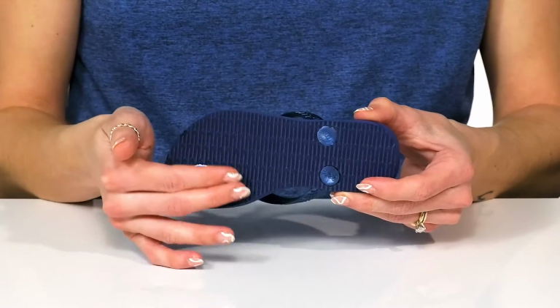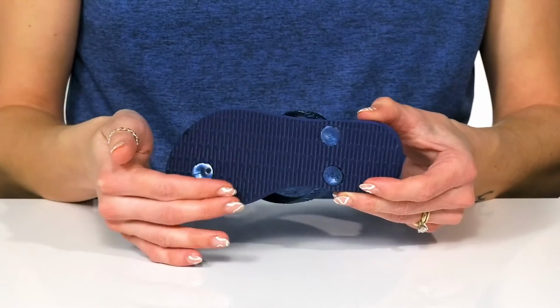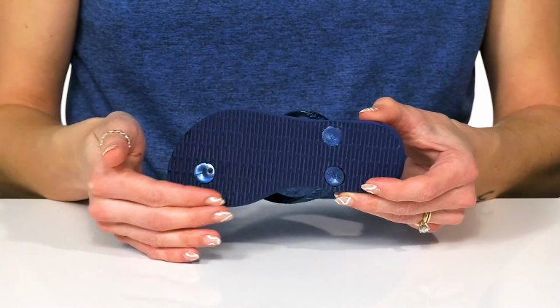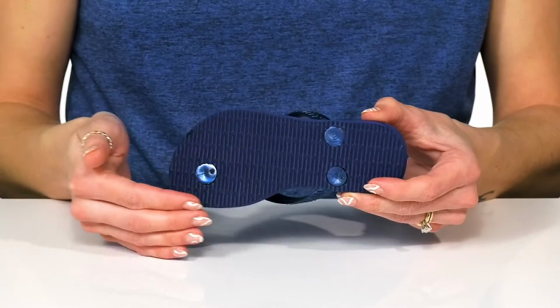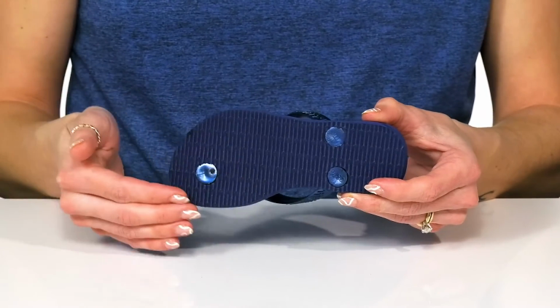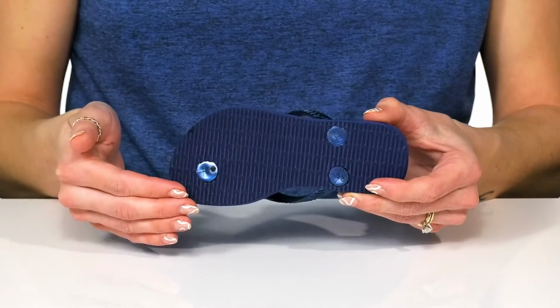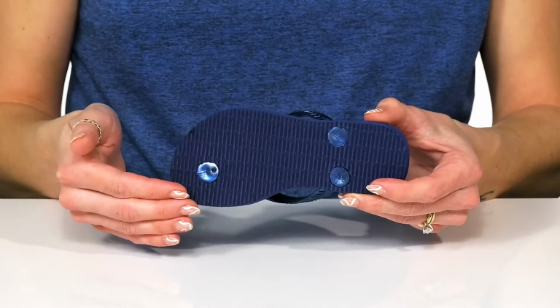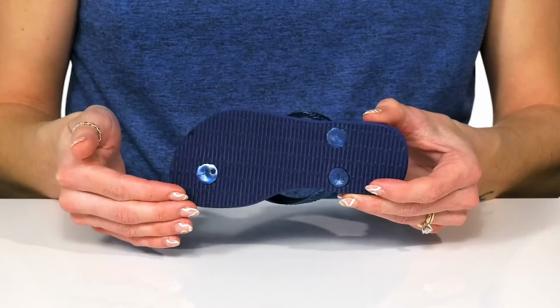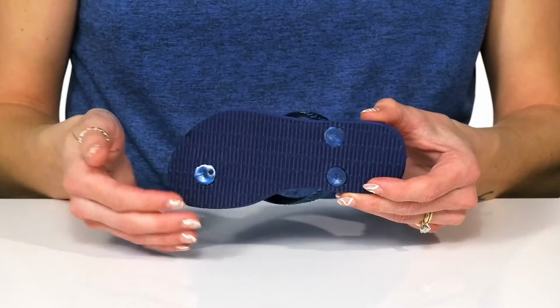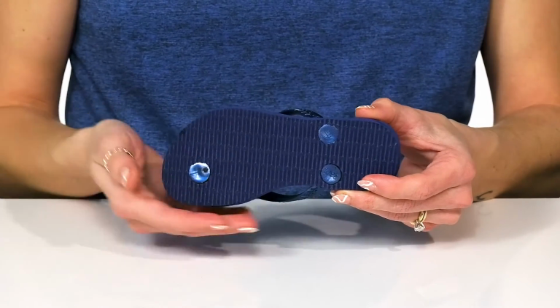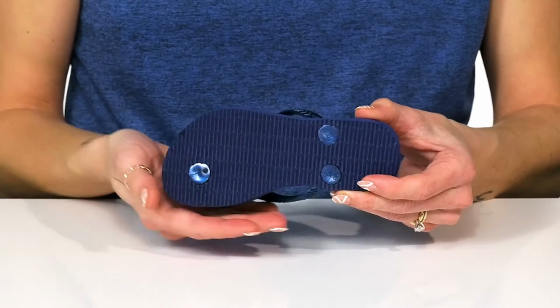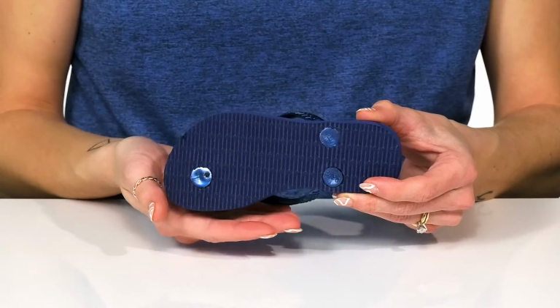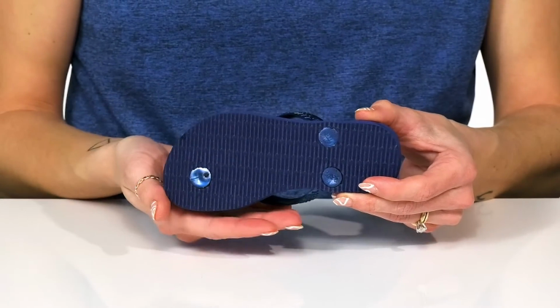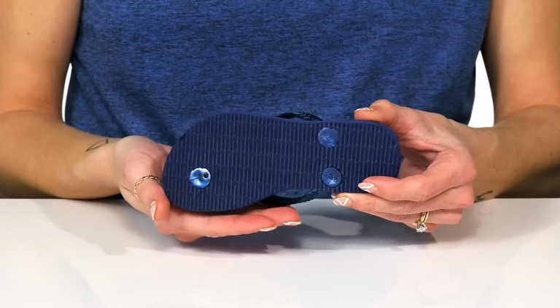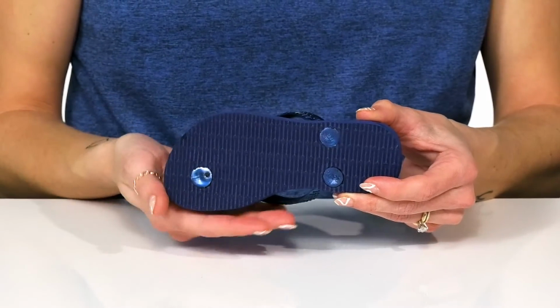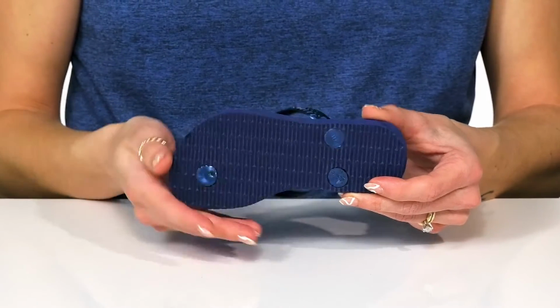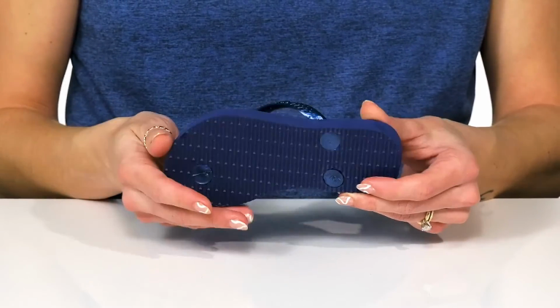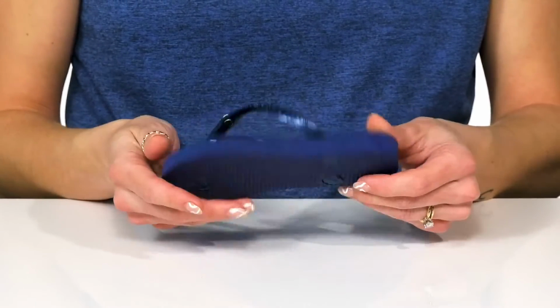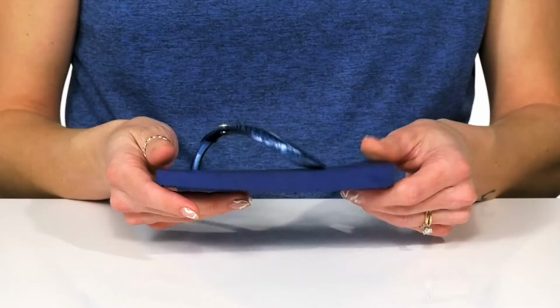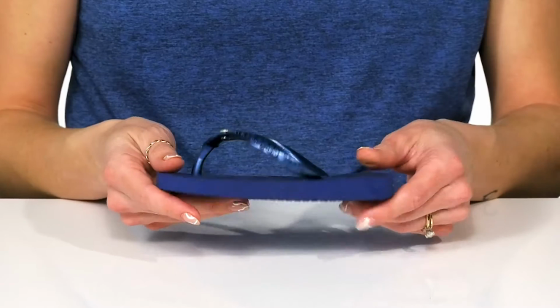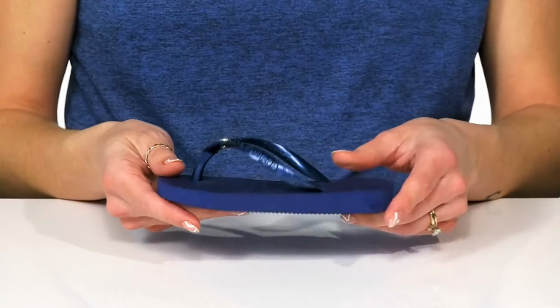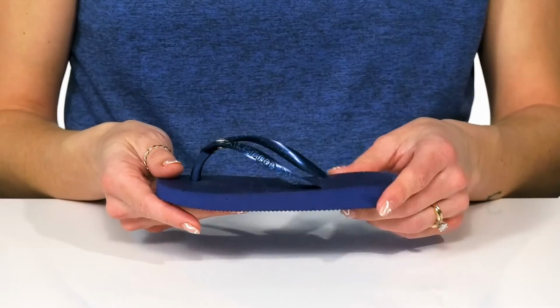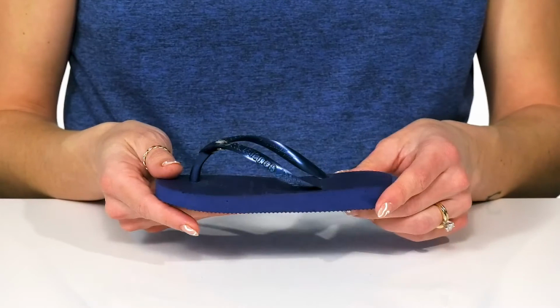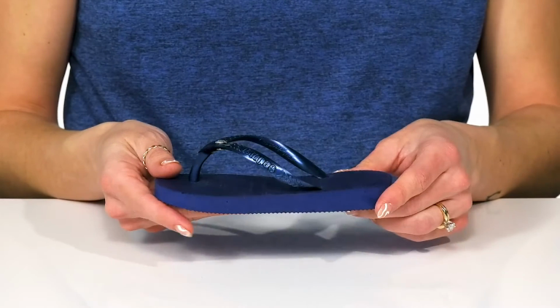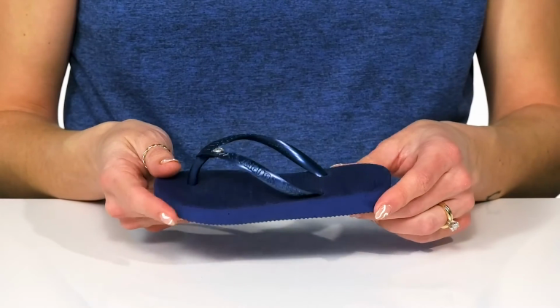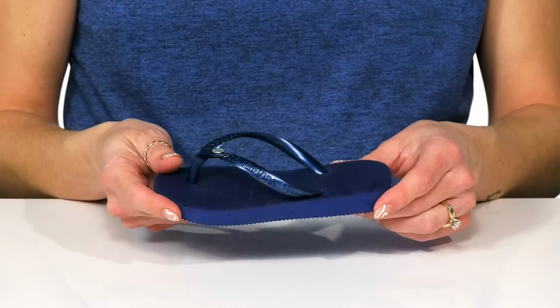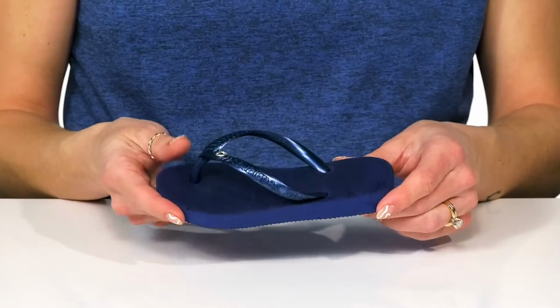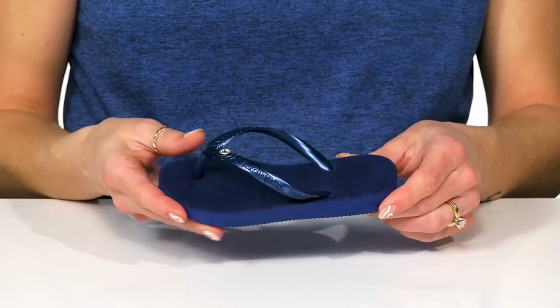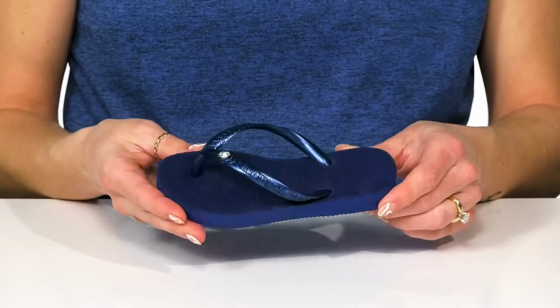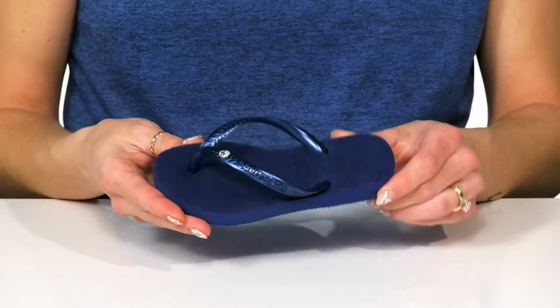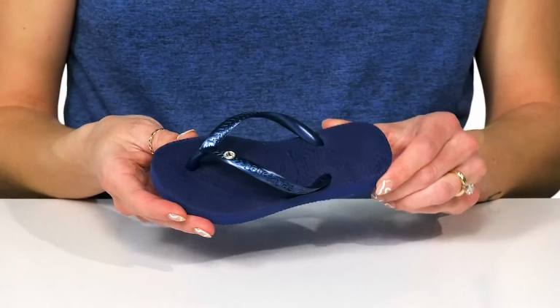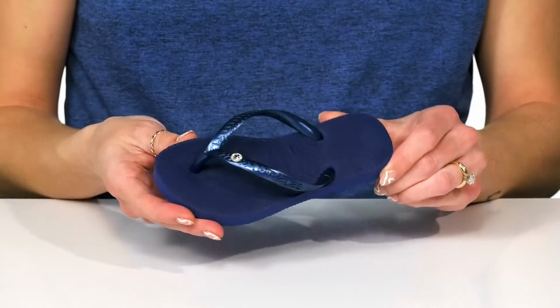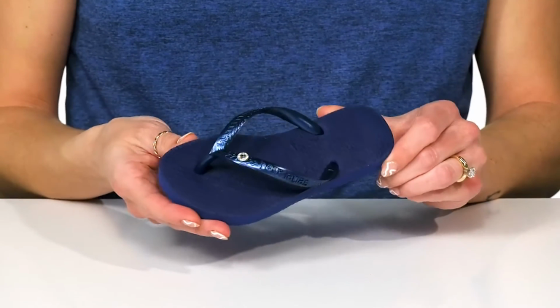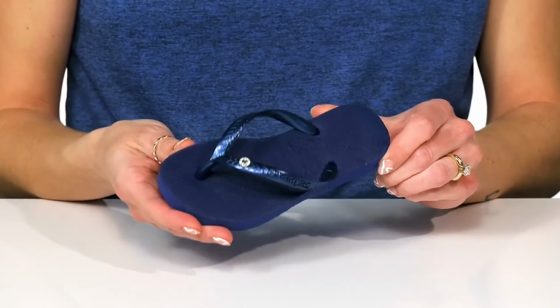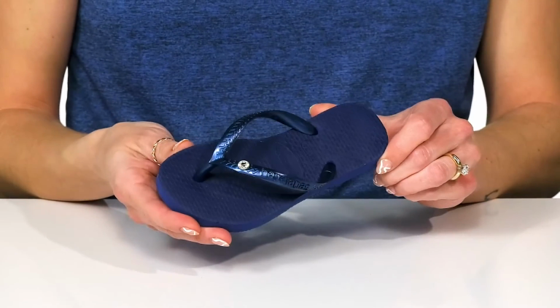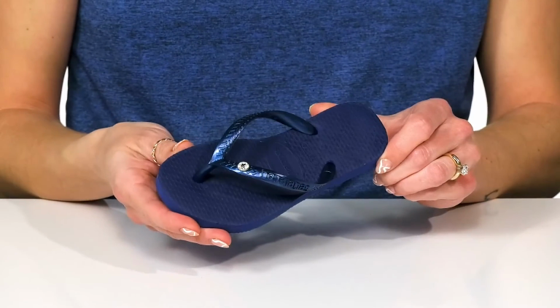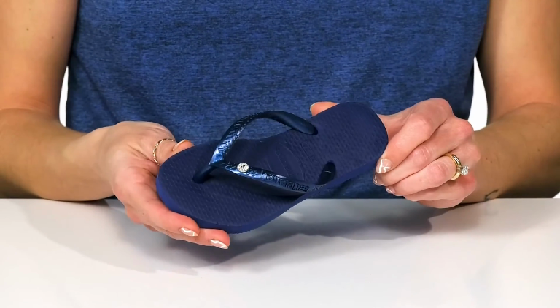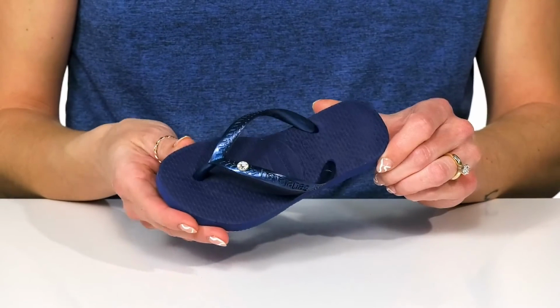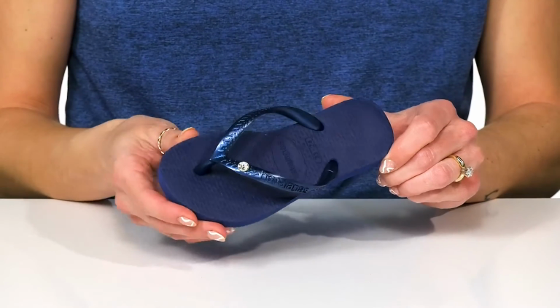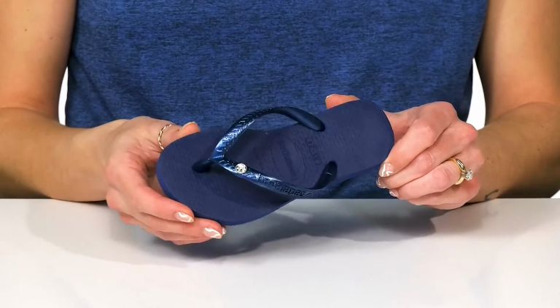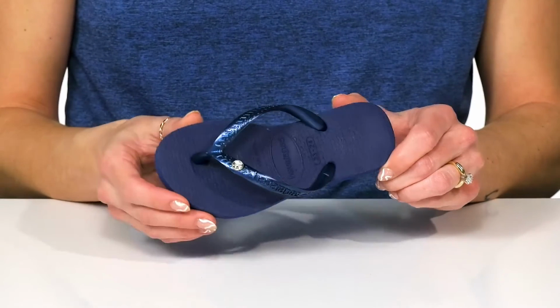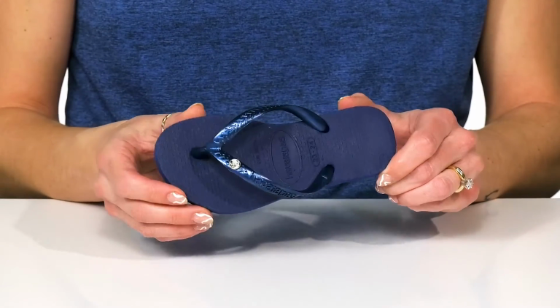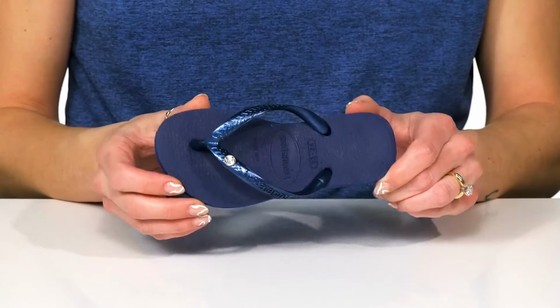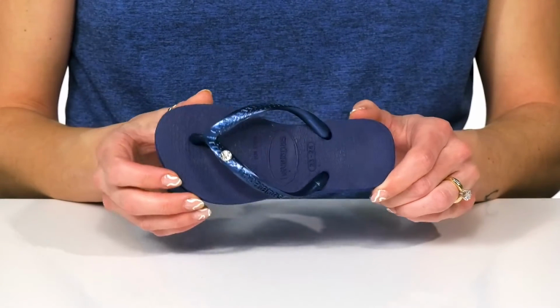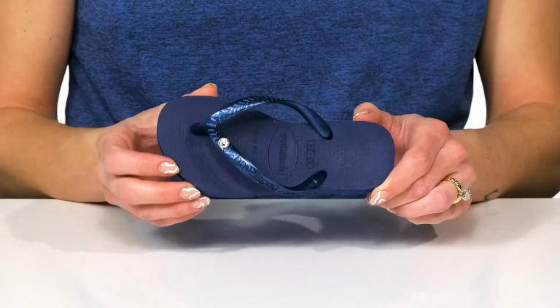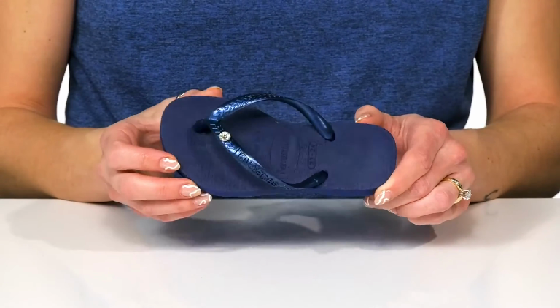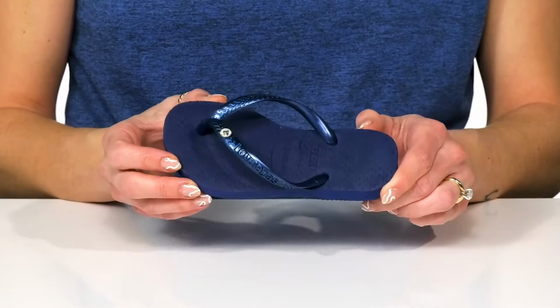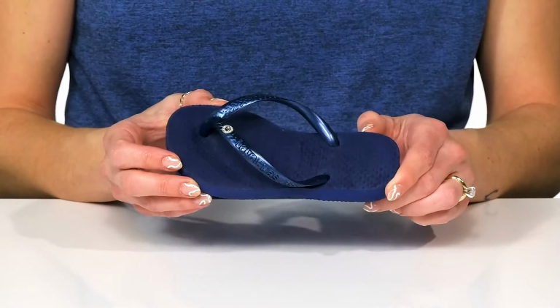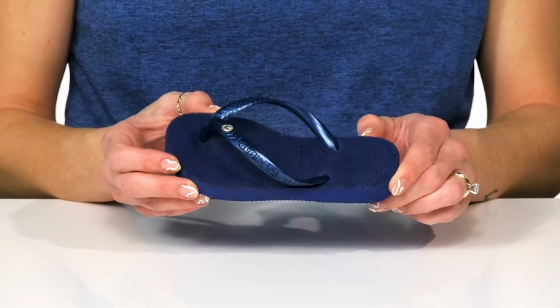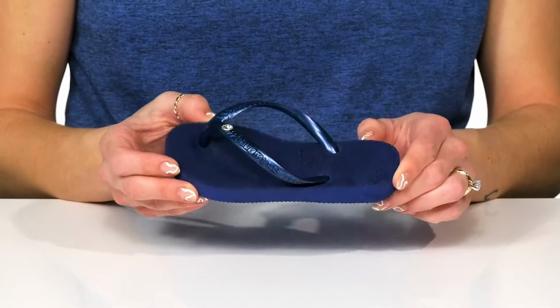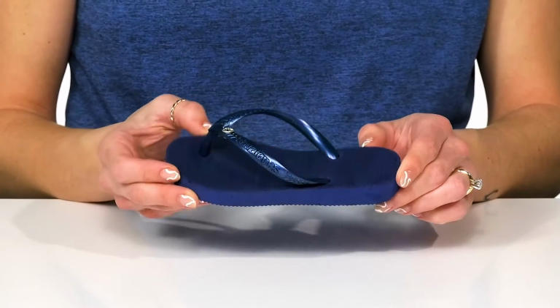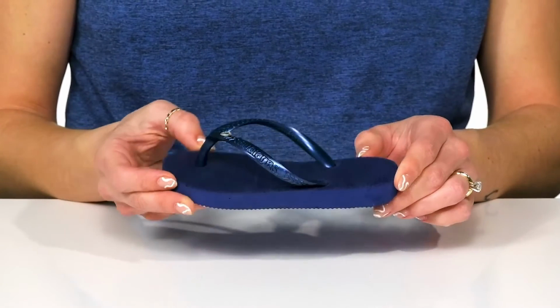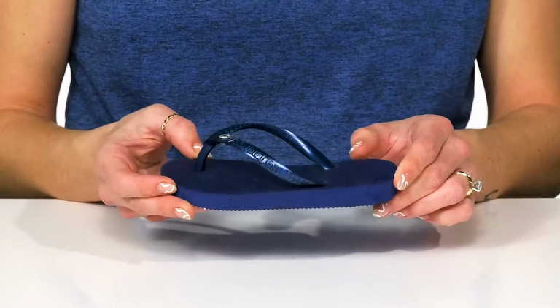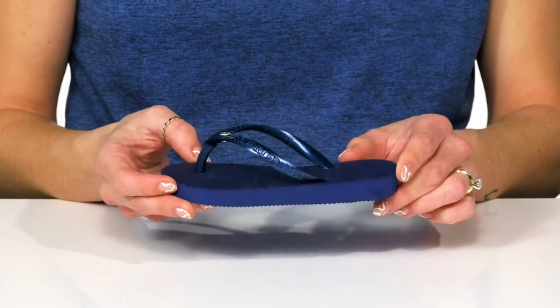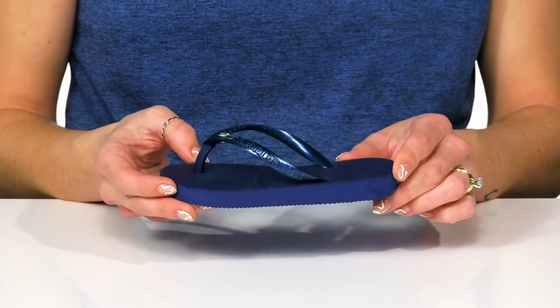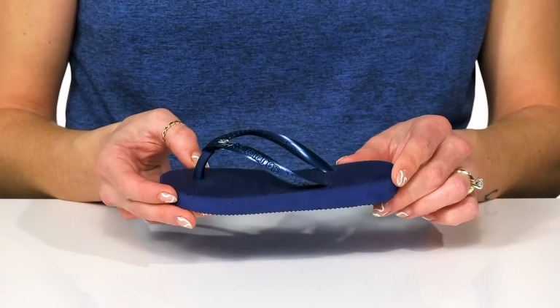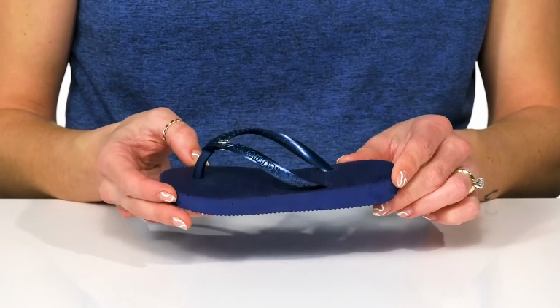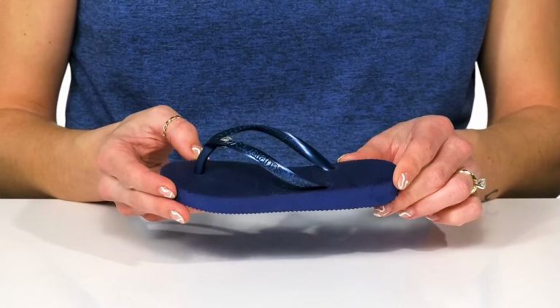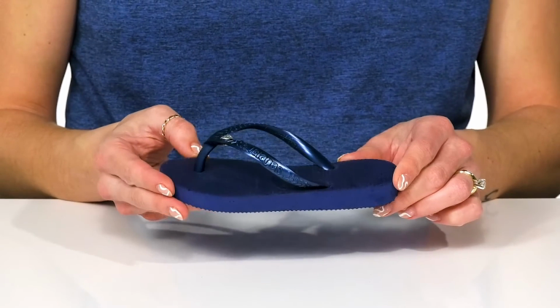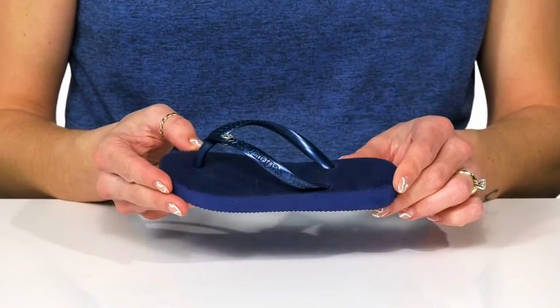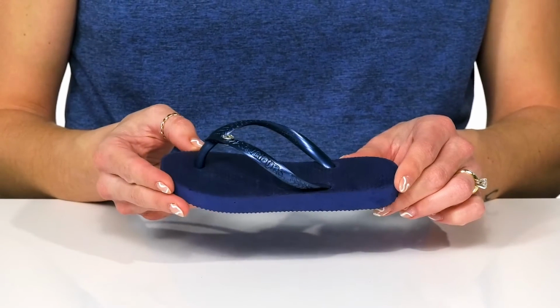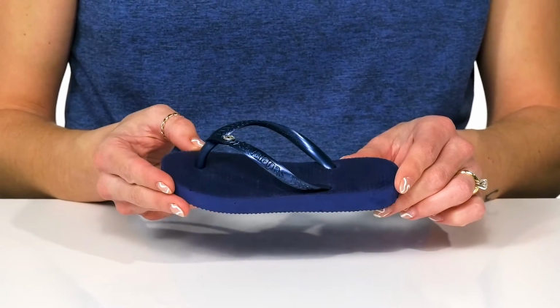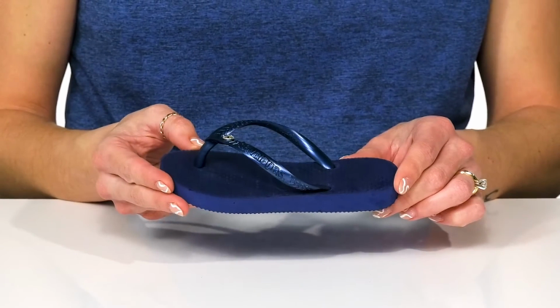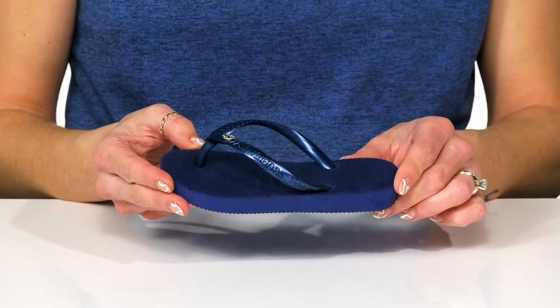The outsole is grooved to help with some traction under their feet. These will be great for your little ones to slip into on their way to the pool.